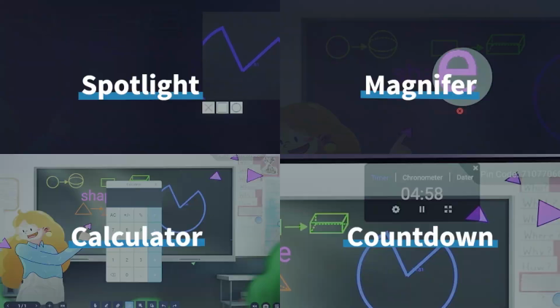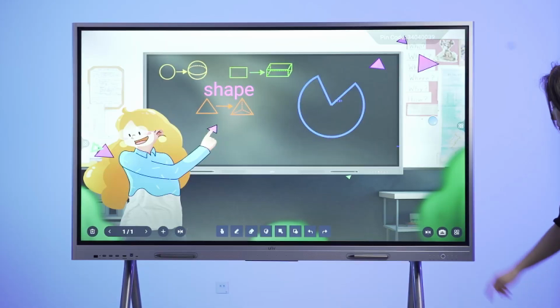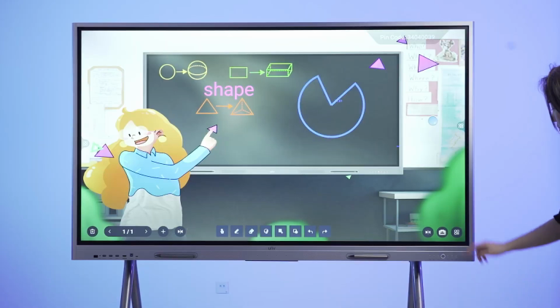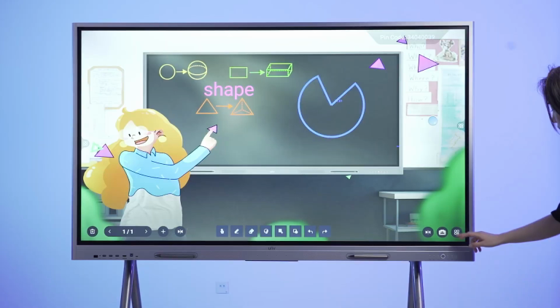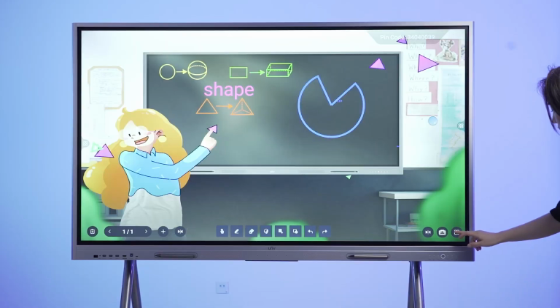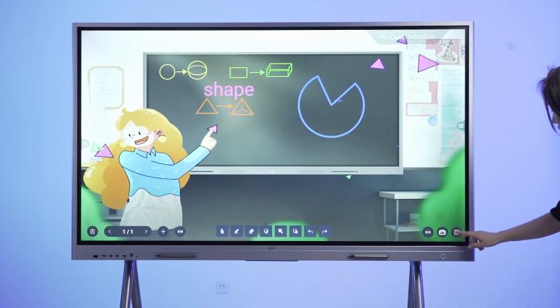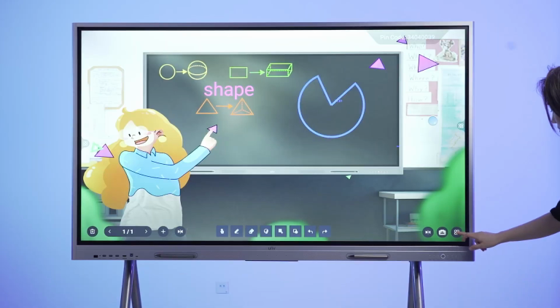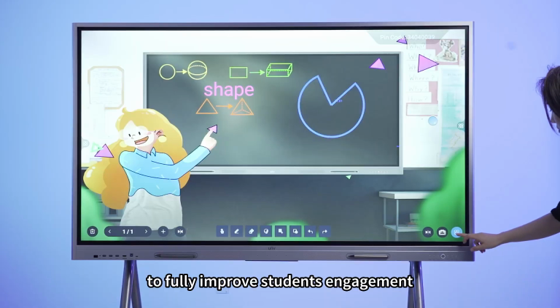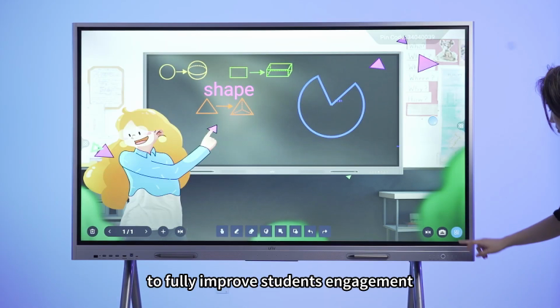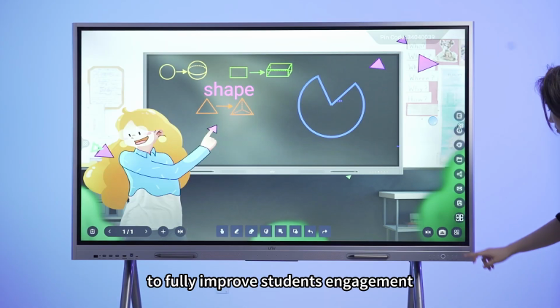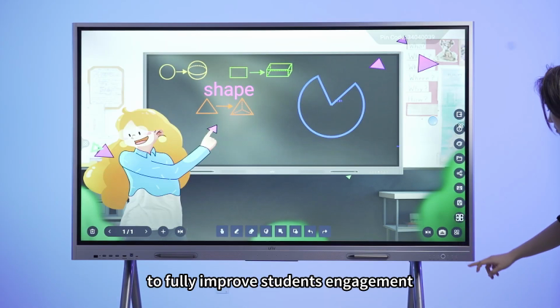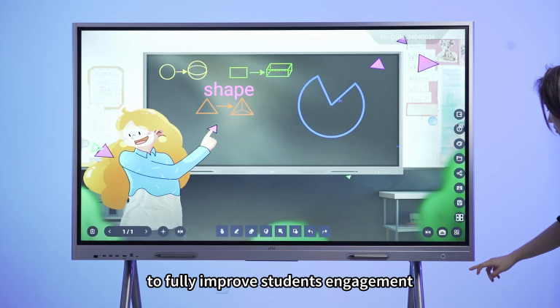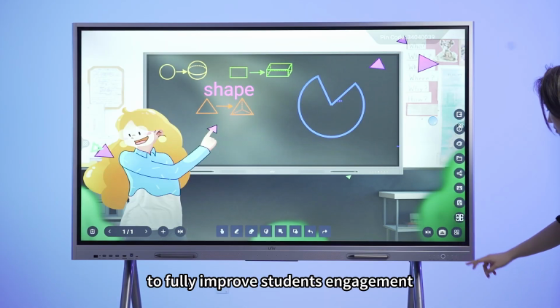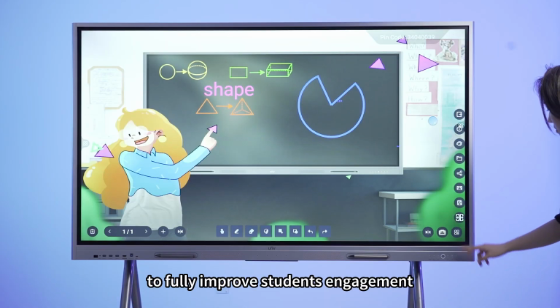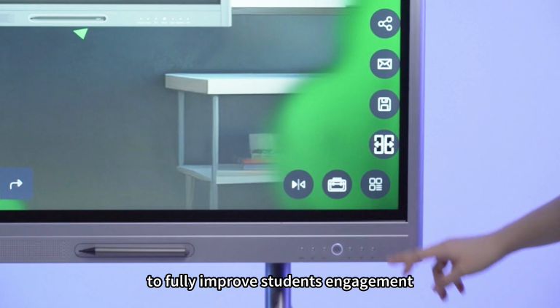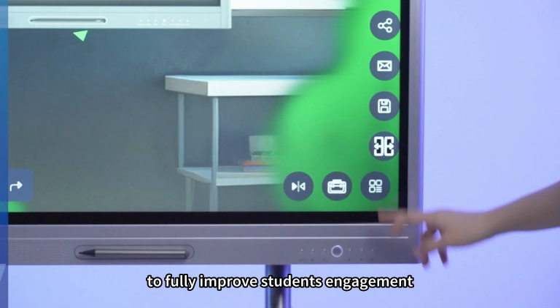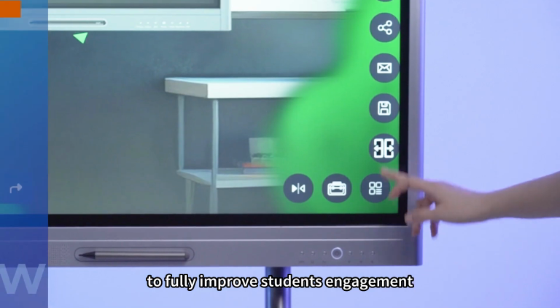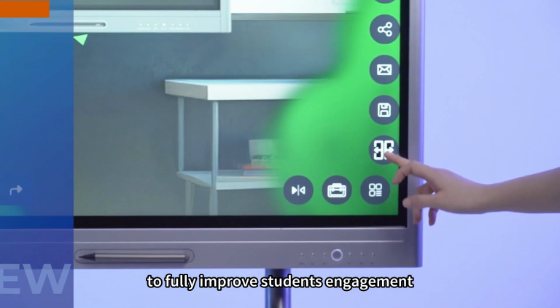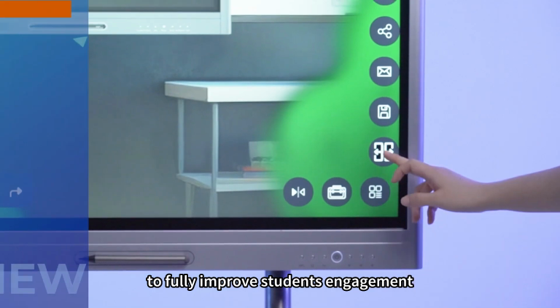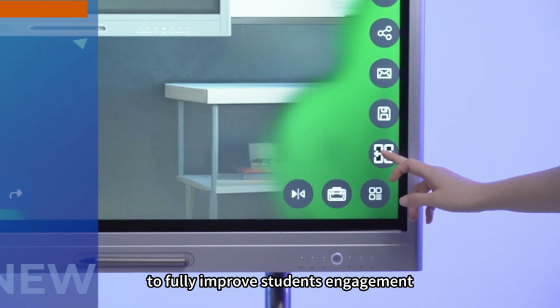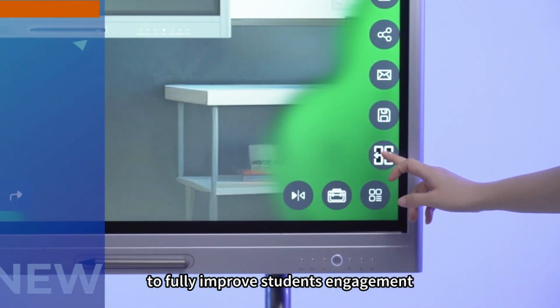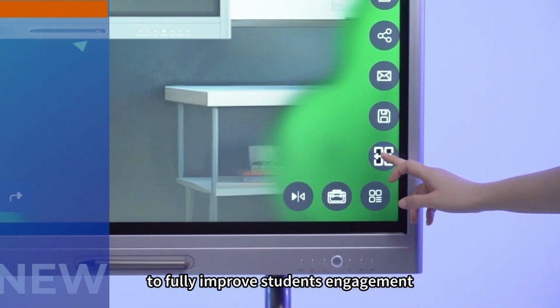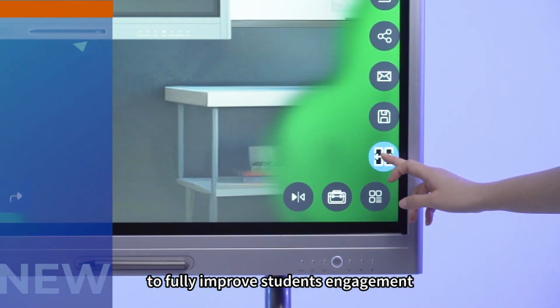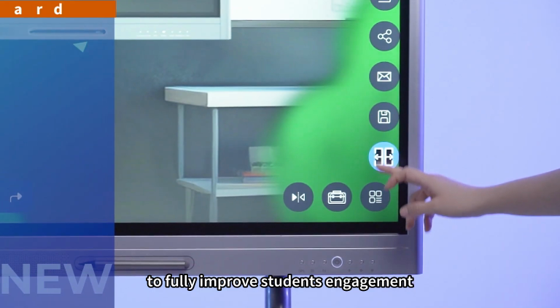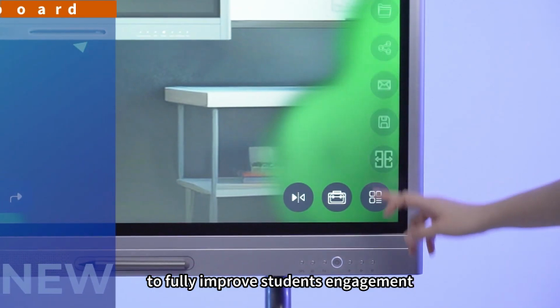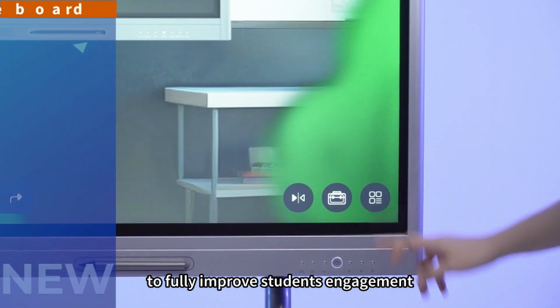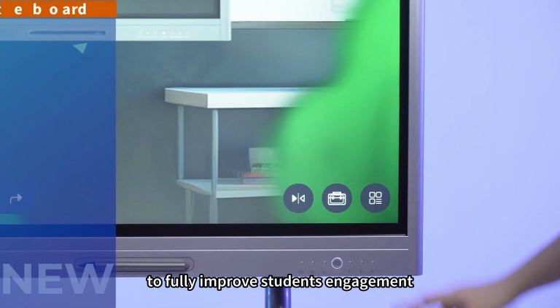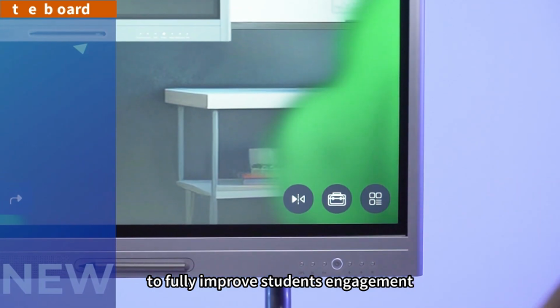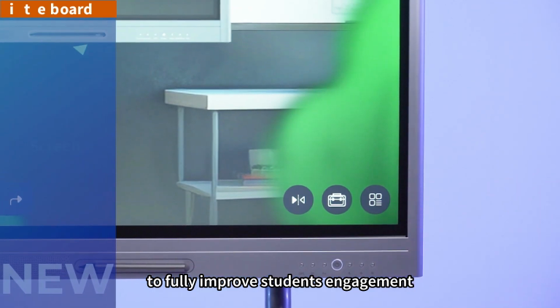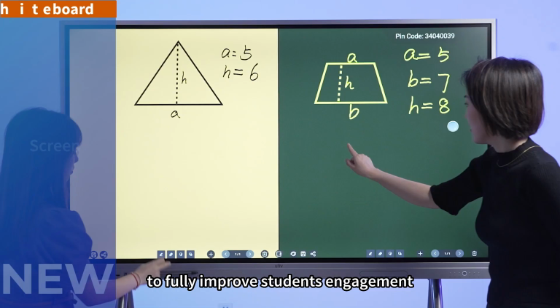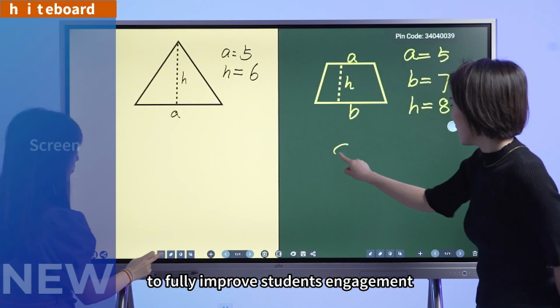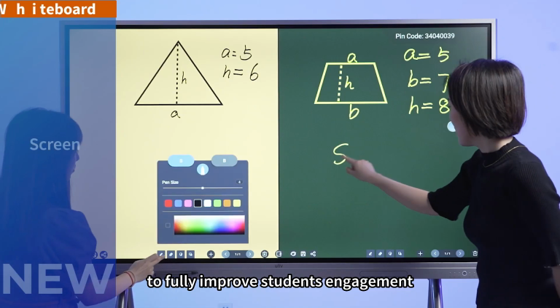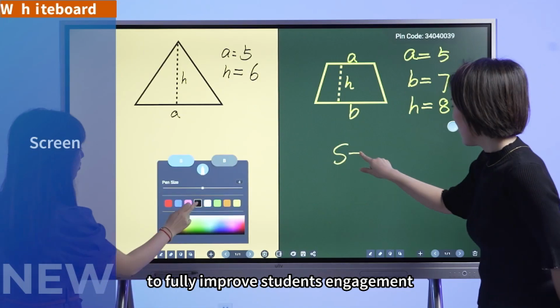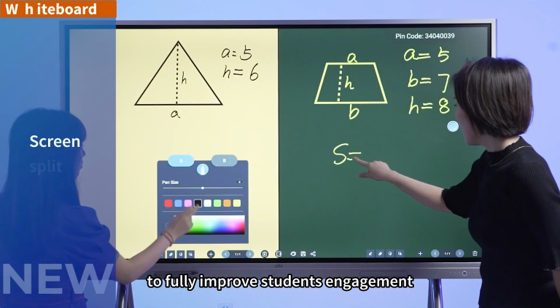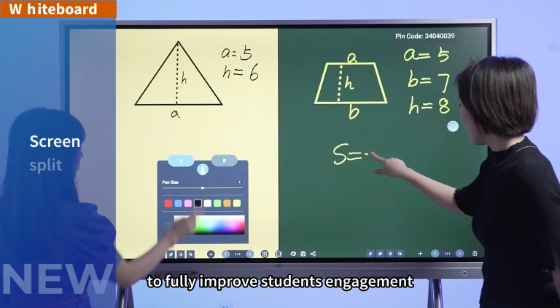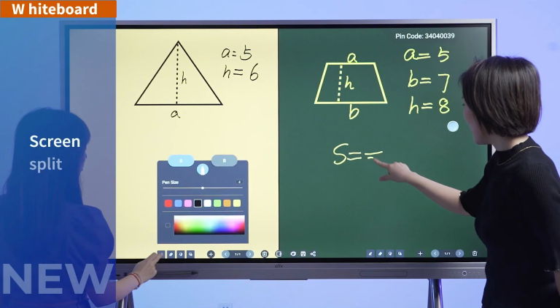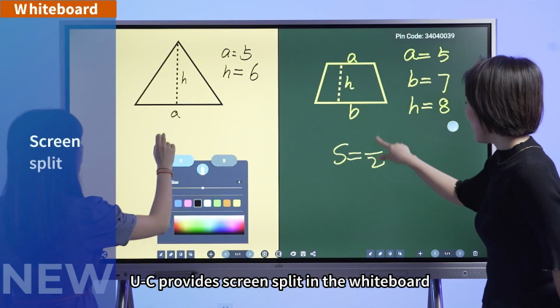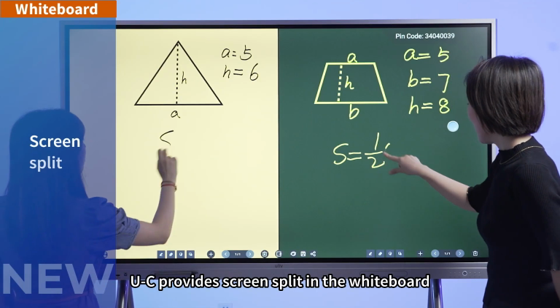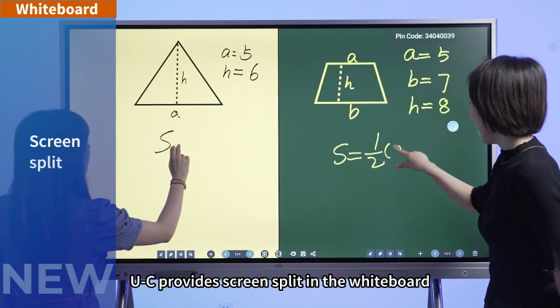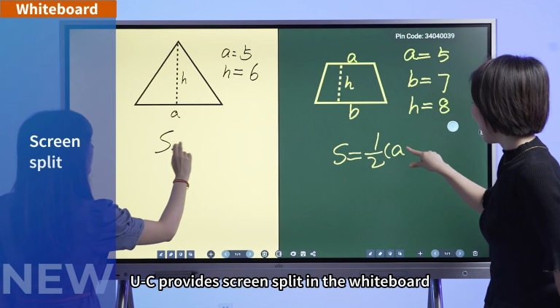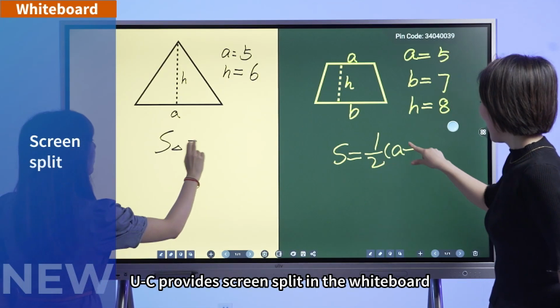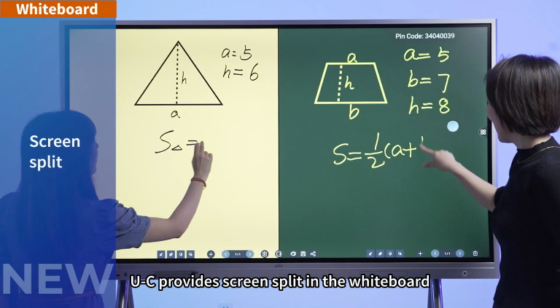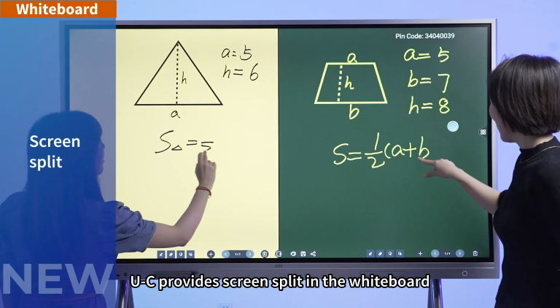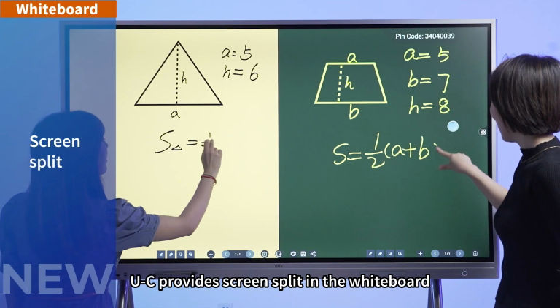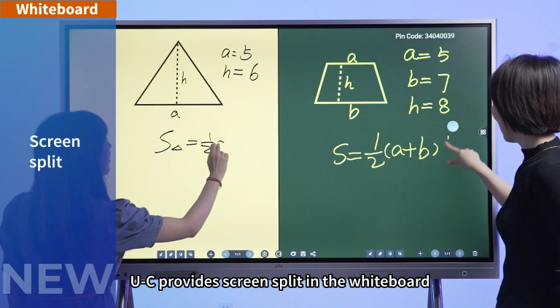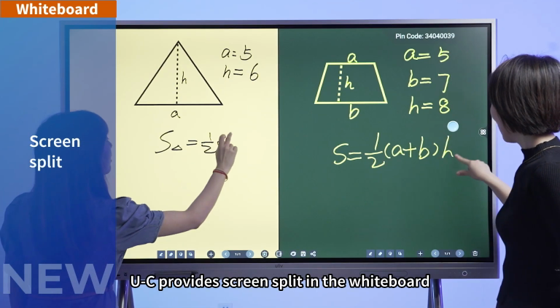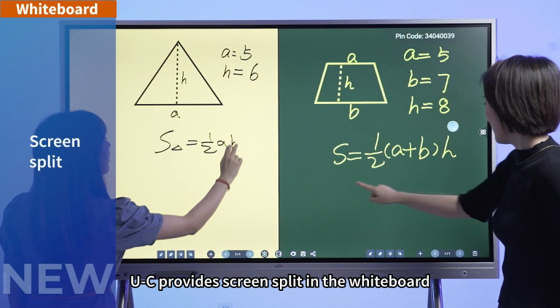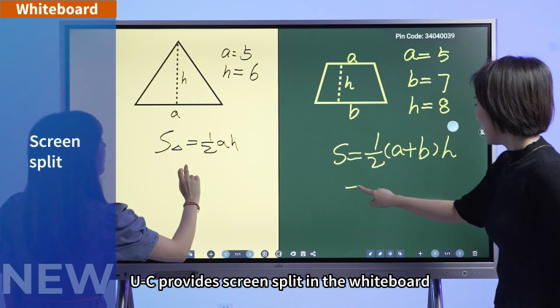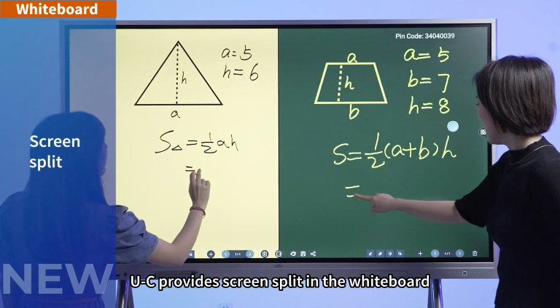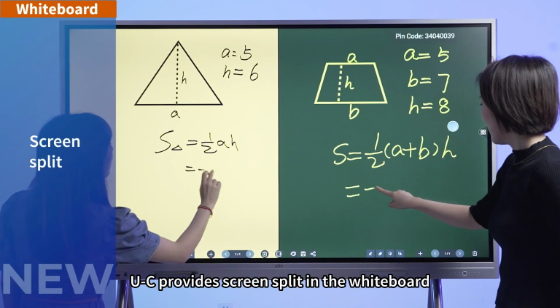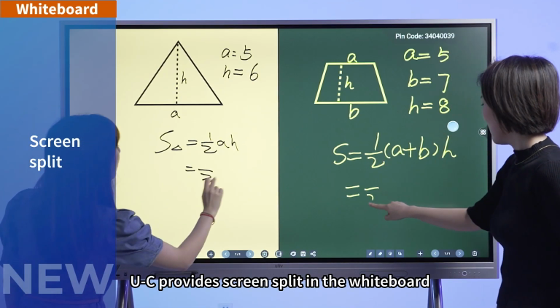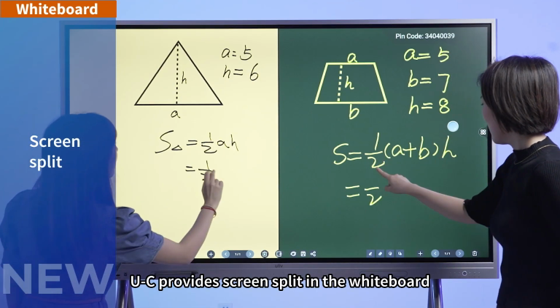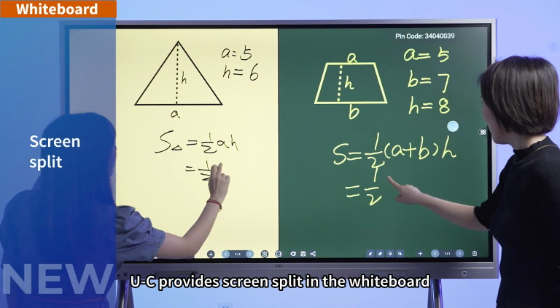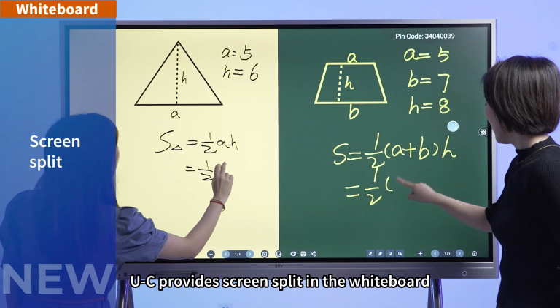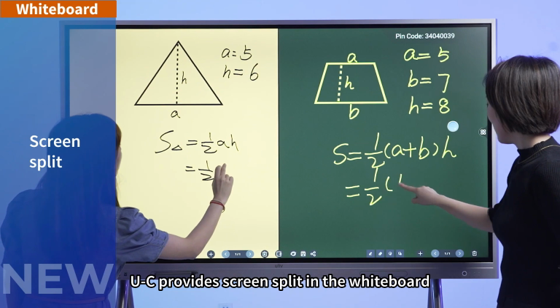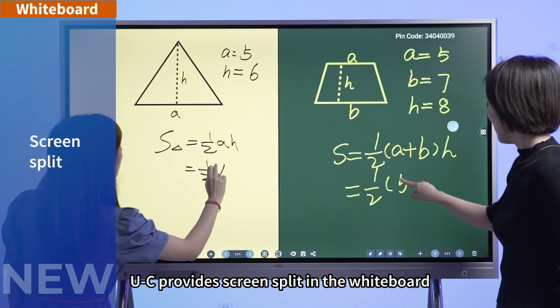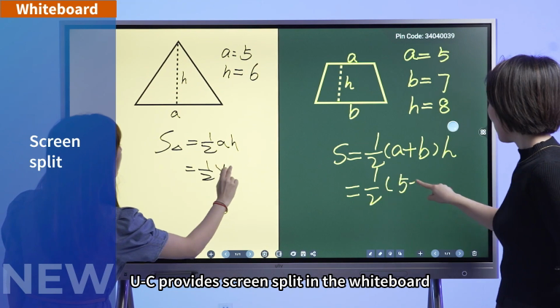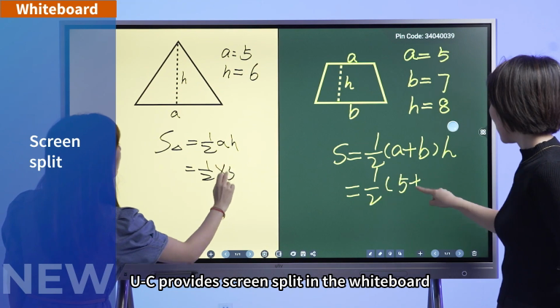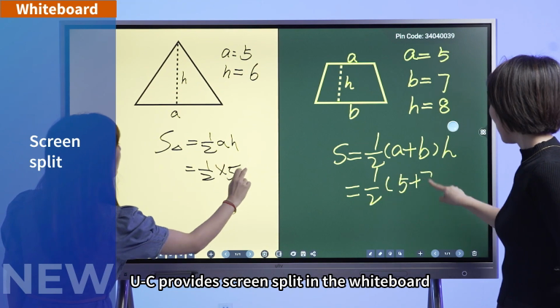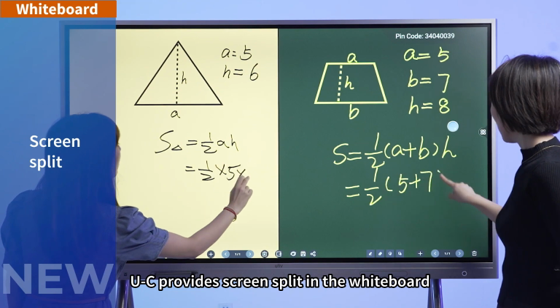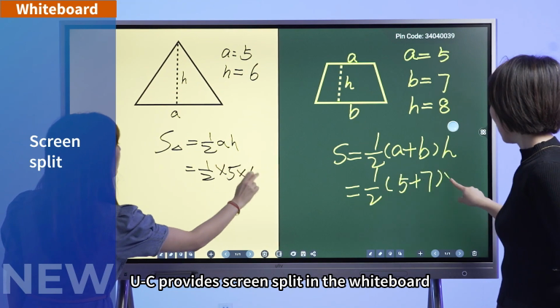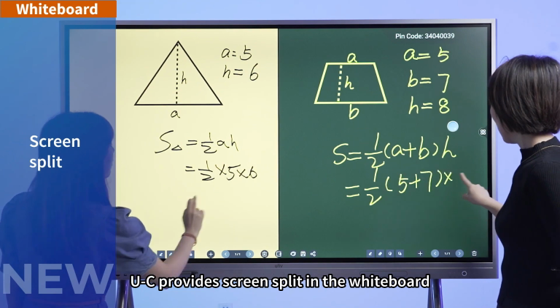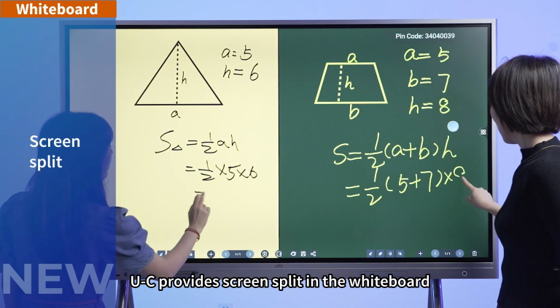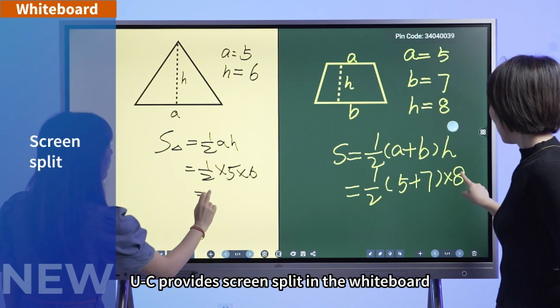To fully improve students' engagement, UC provides screen split and whiteboard.